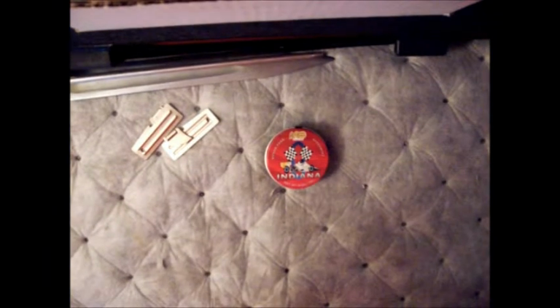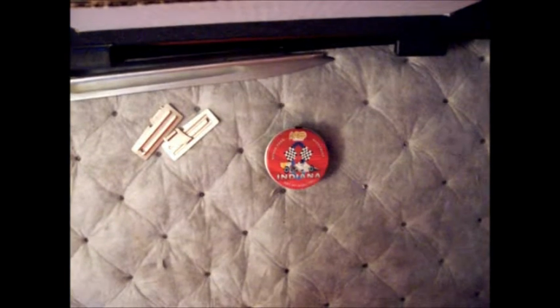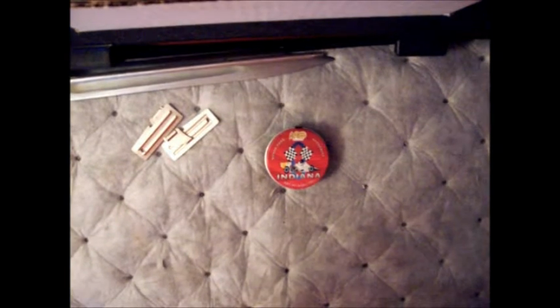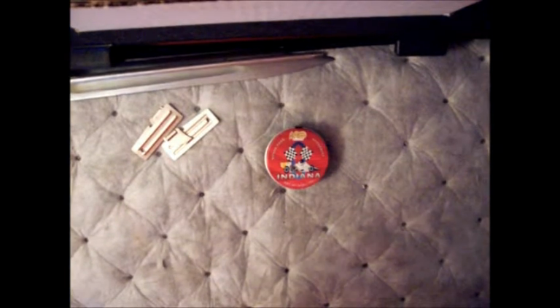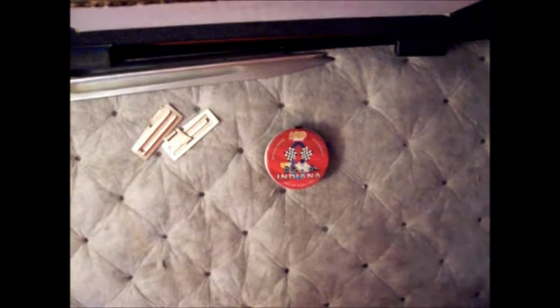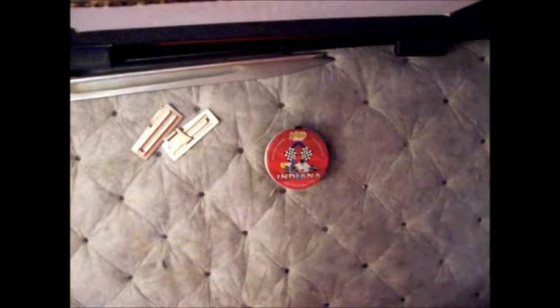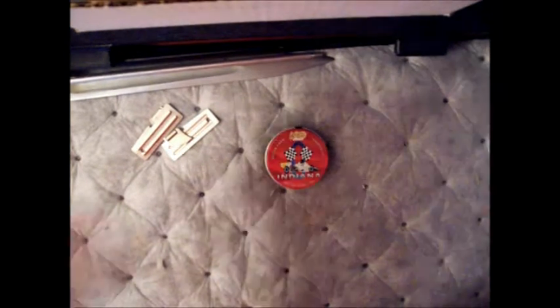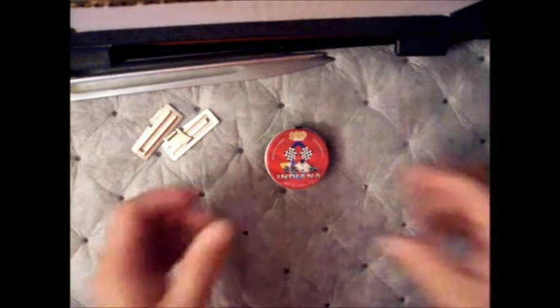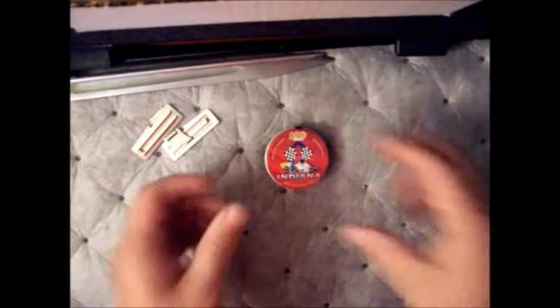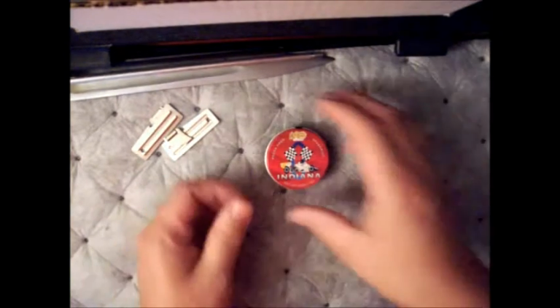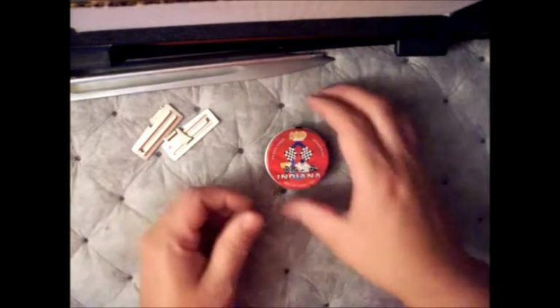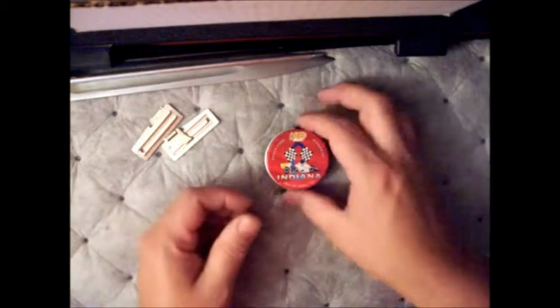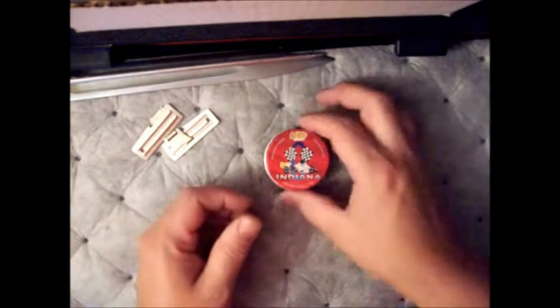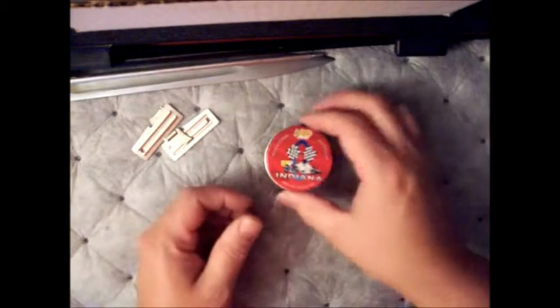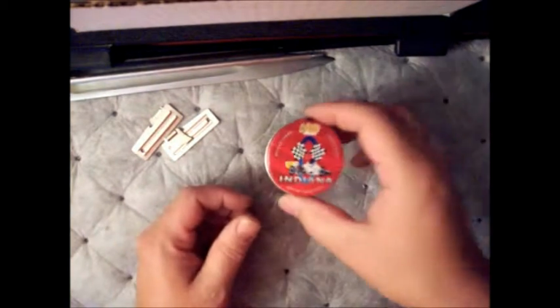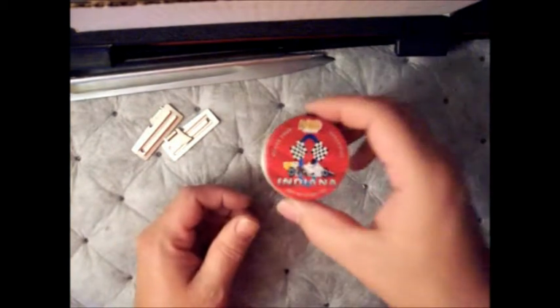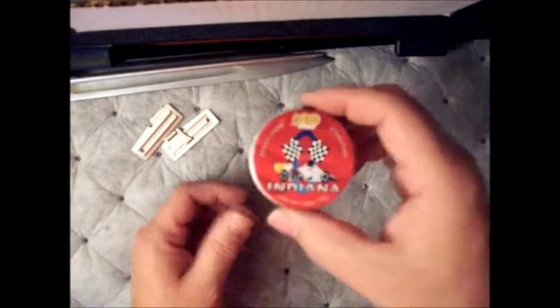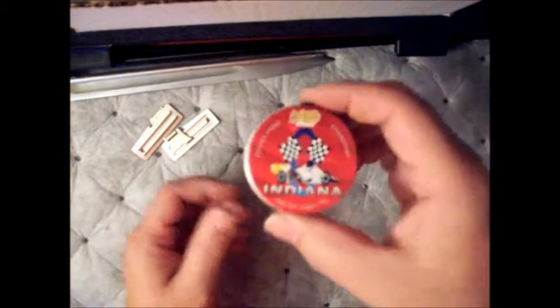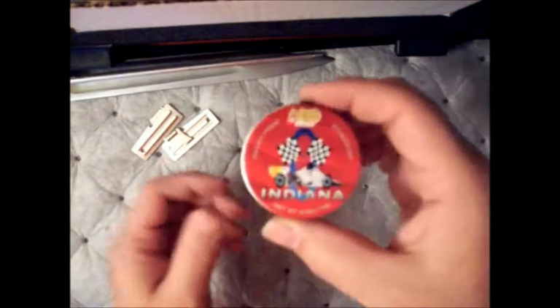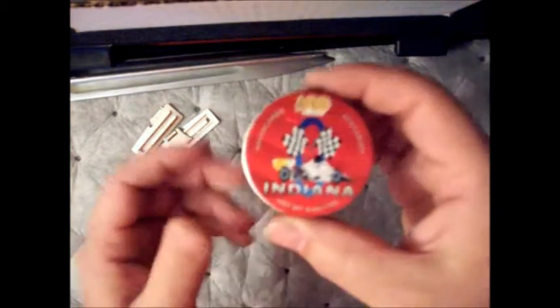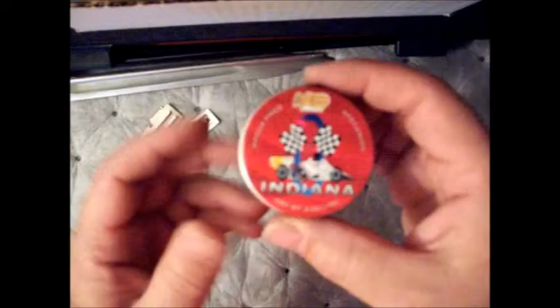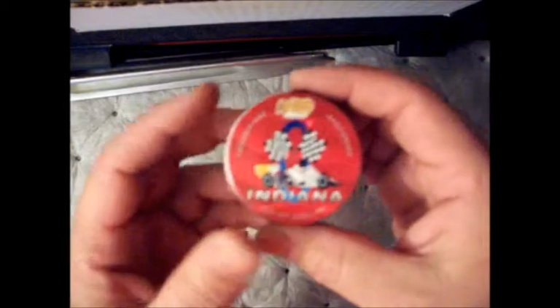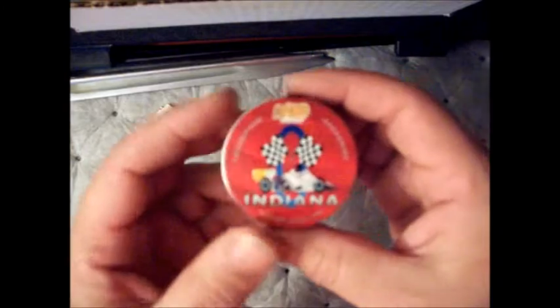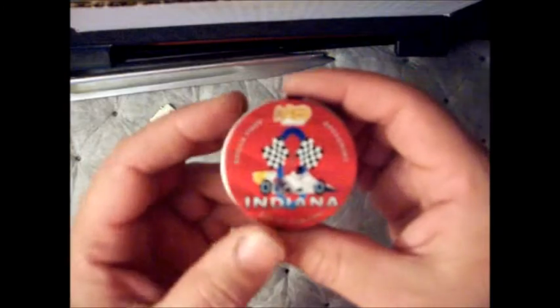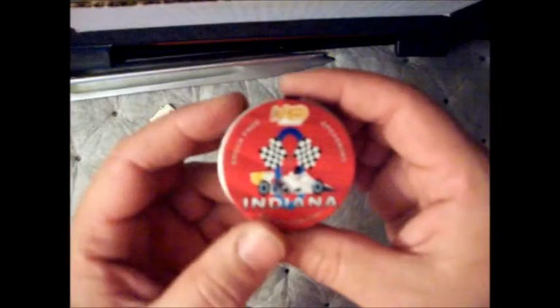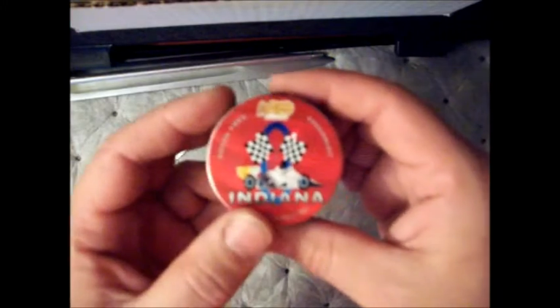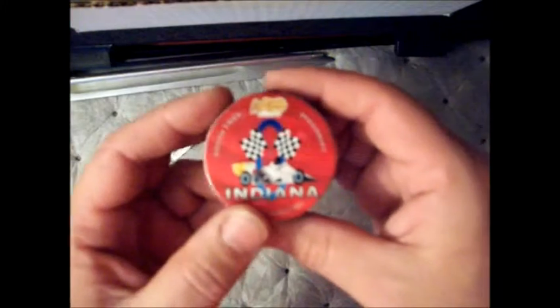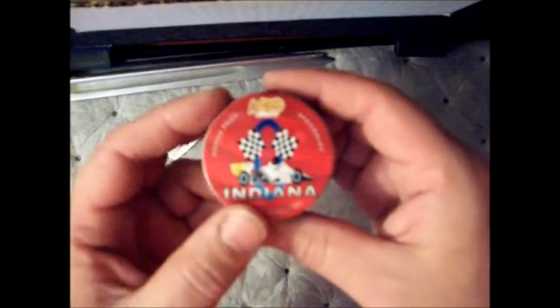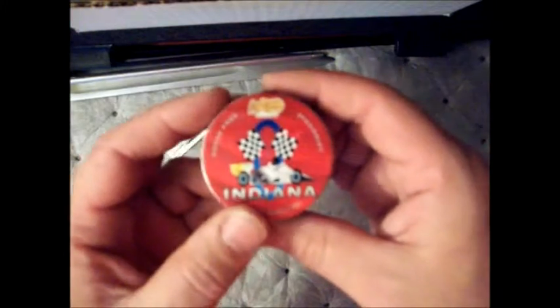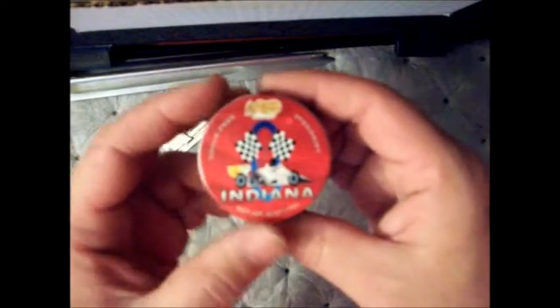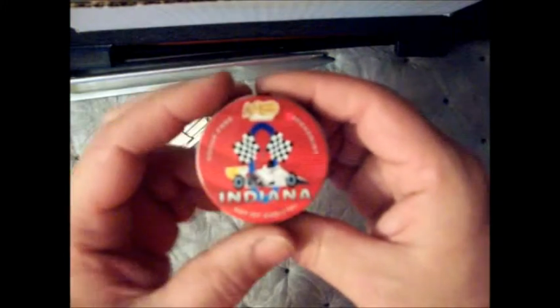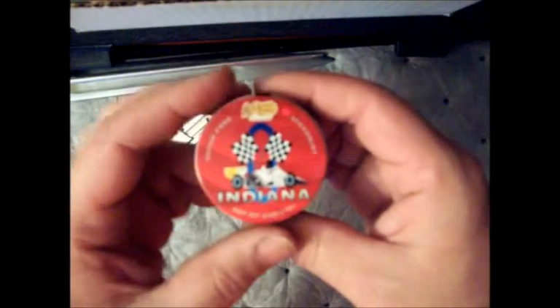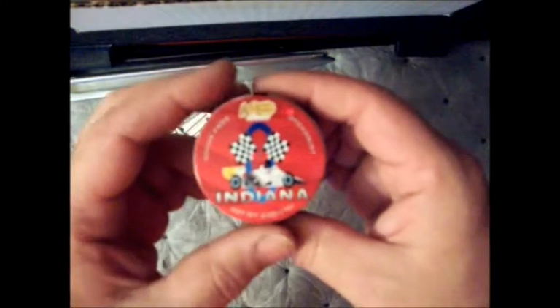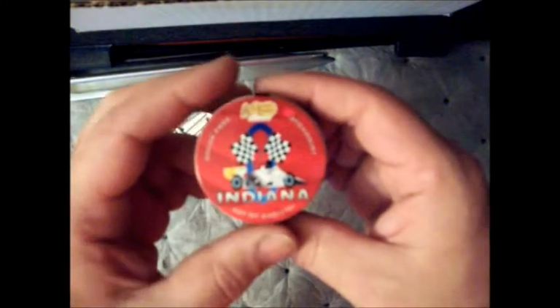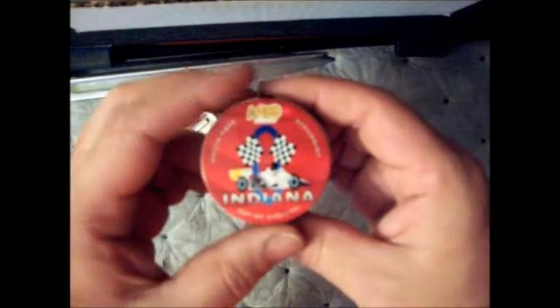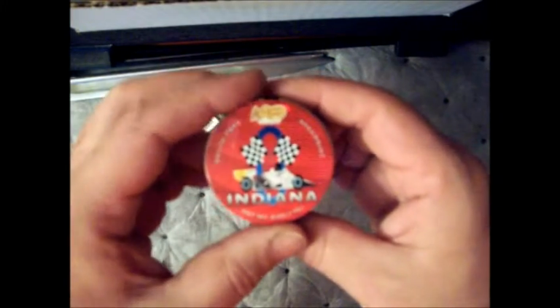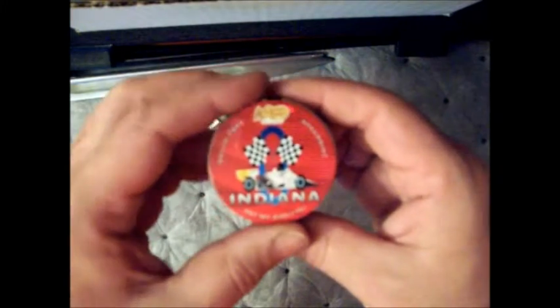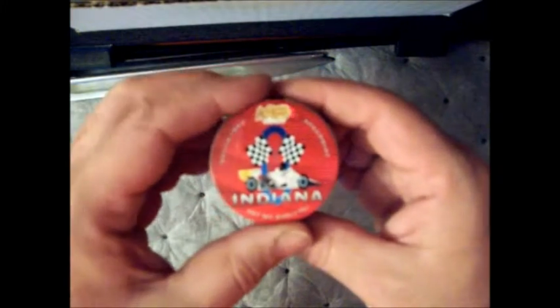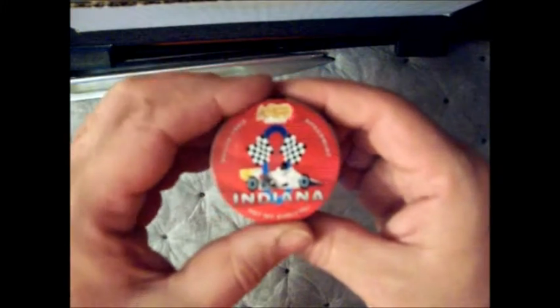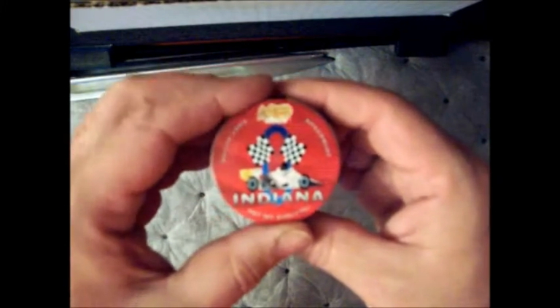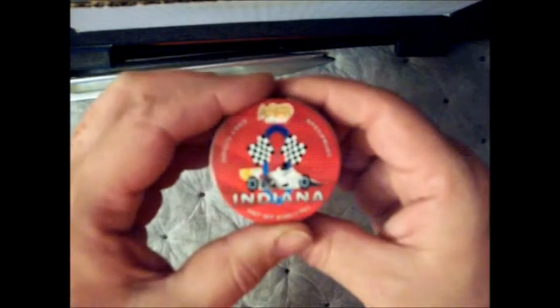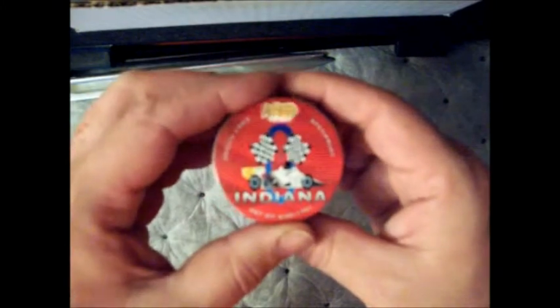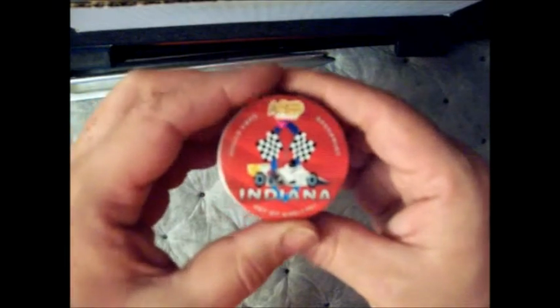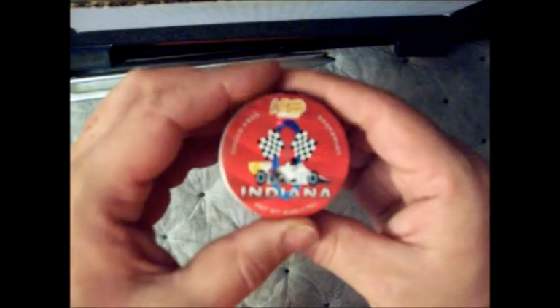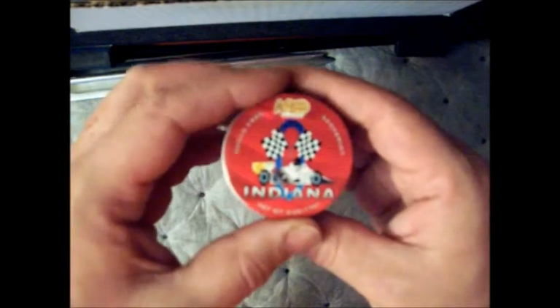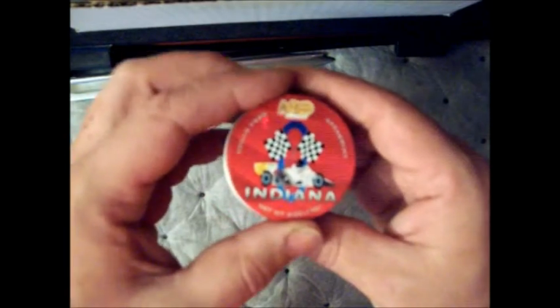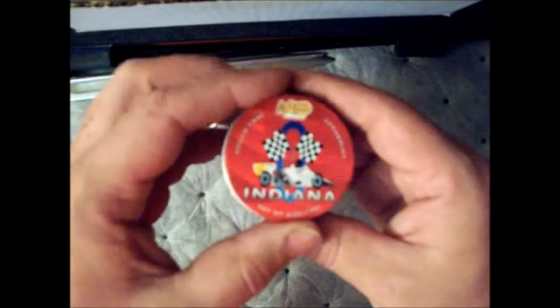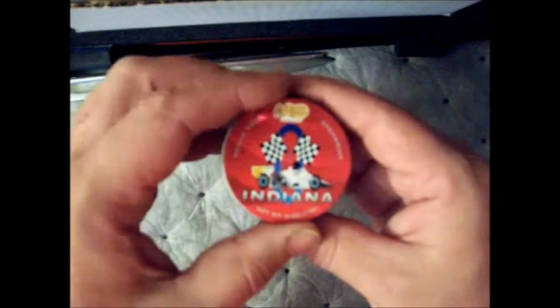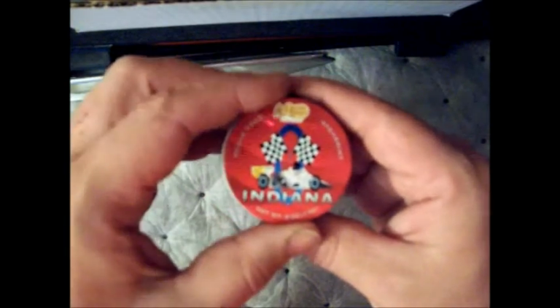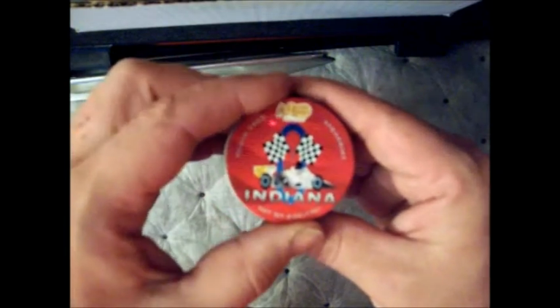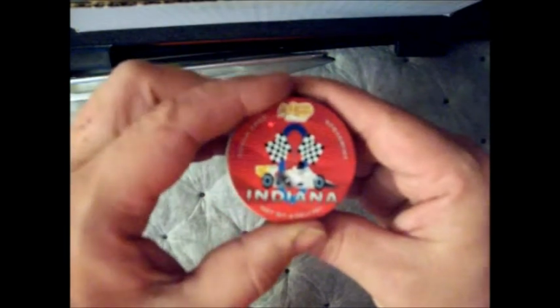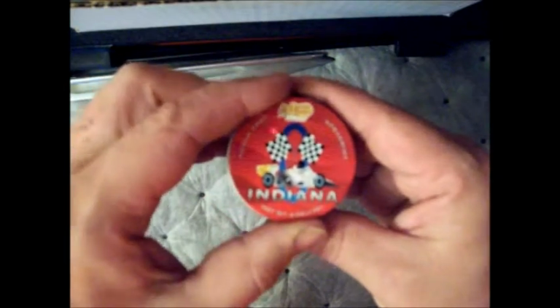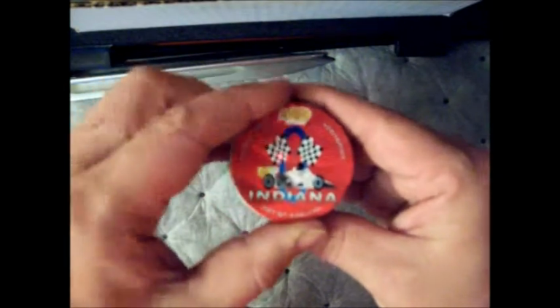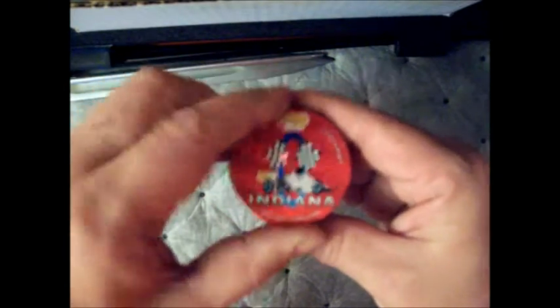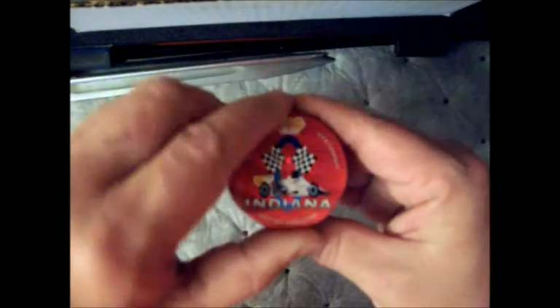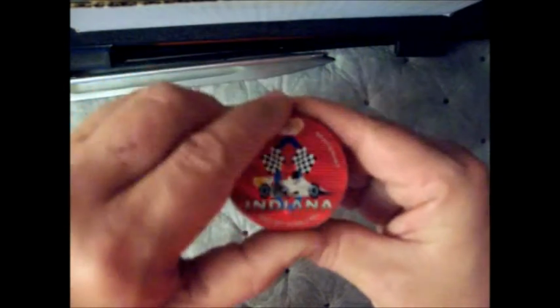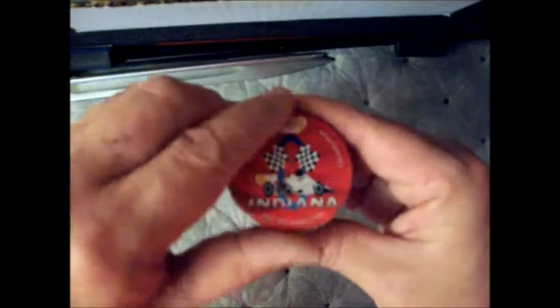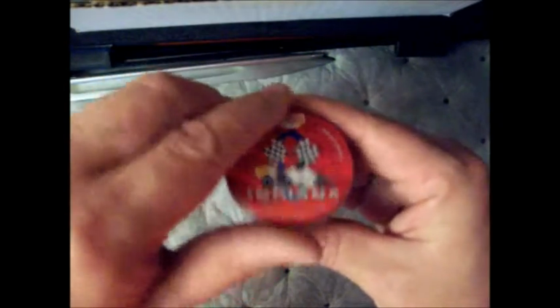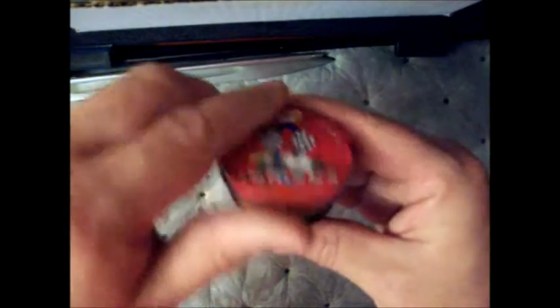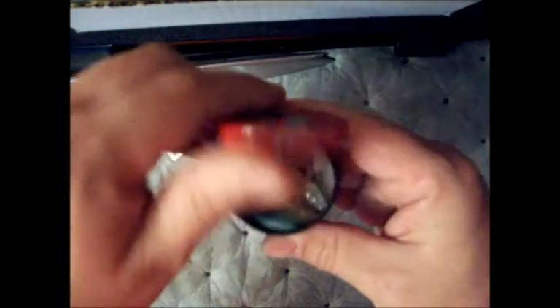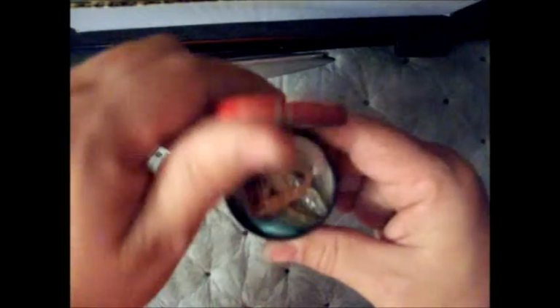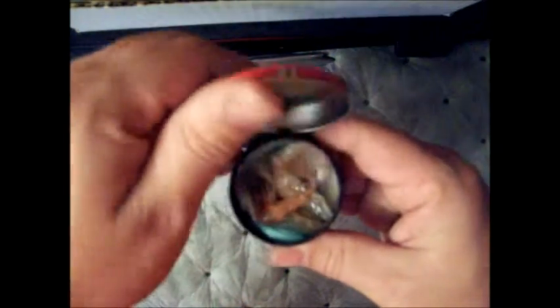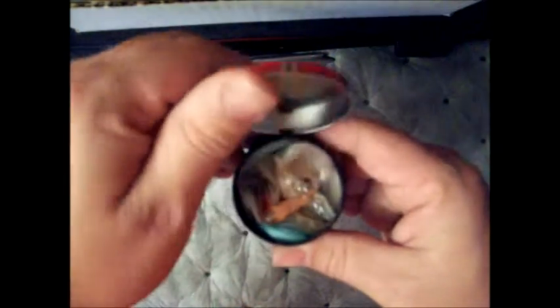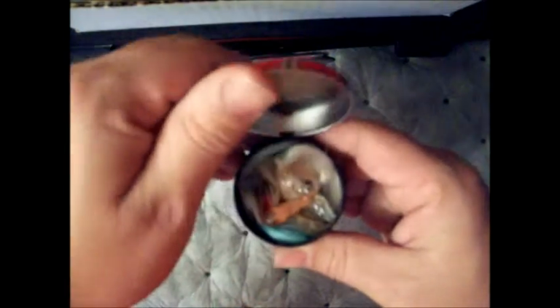Hey everybody, just doing a quick little video on my little emergency fishing kit I put together.